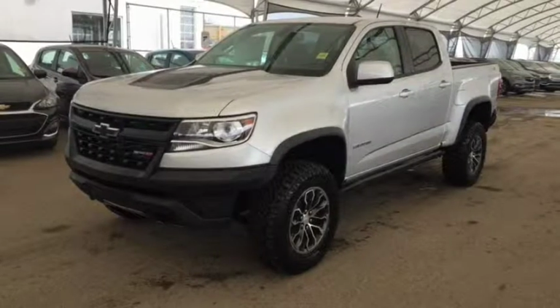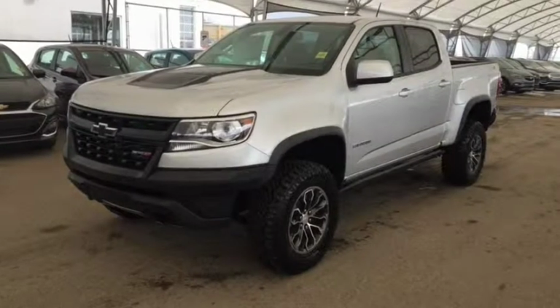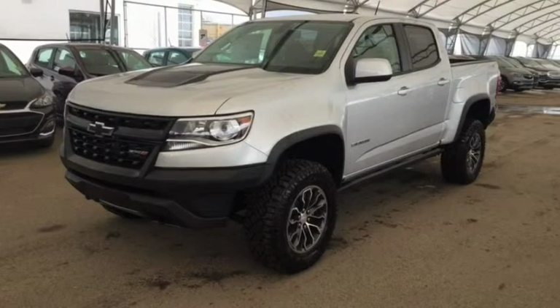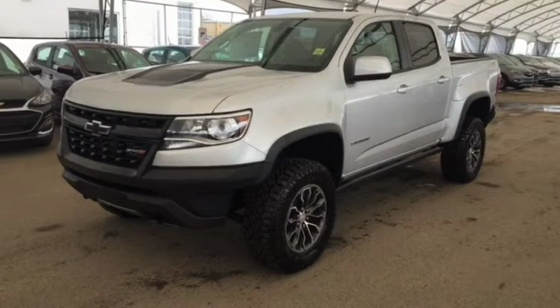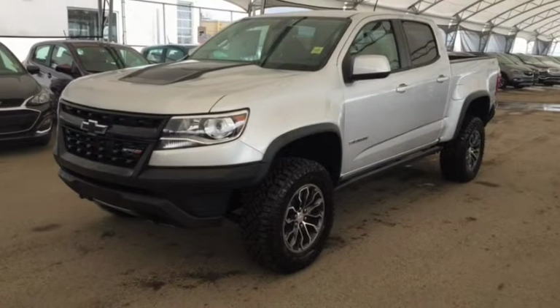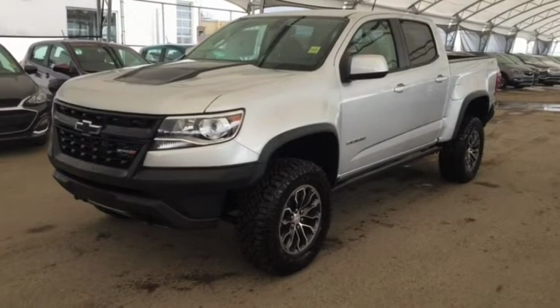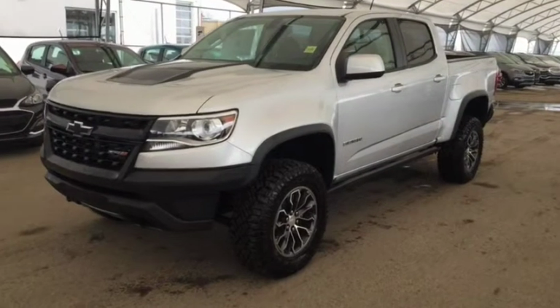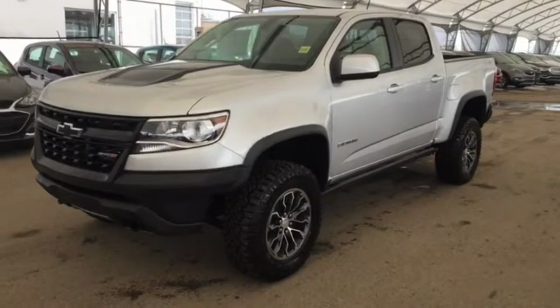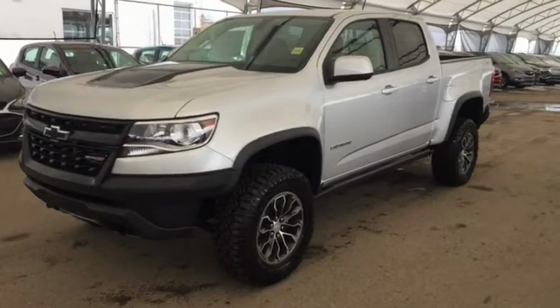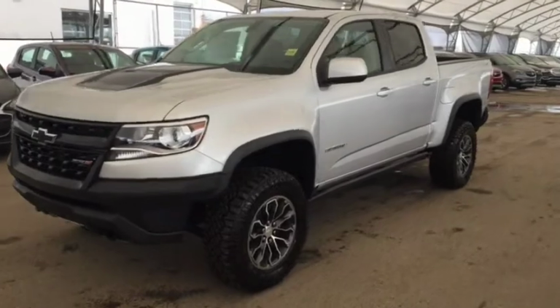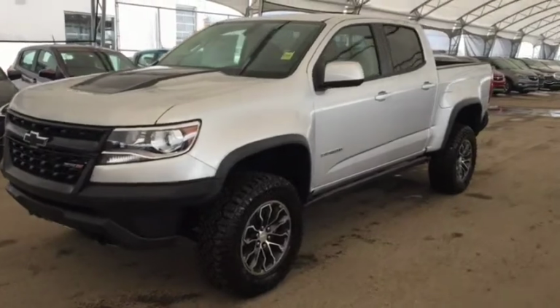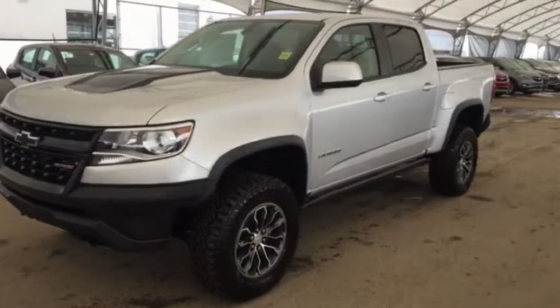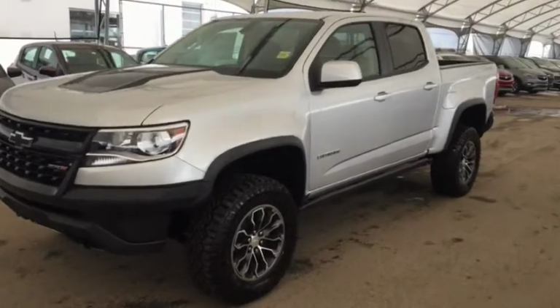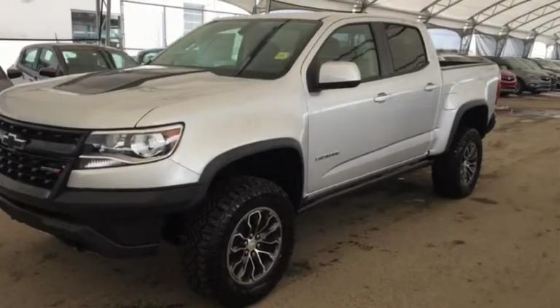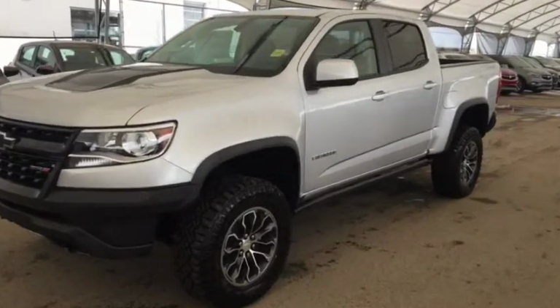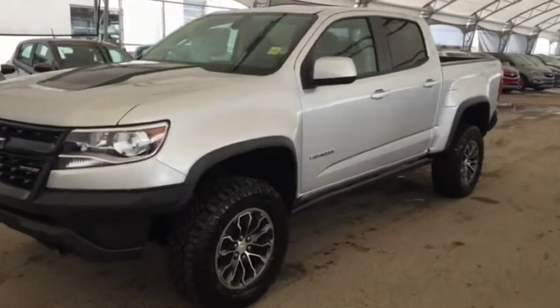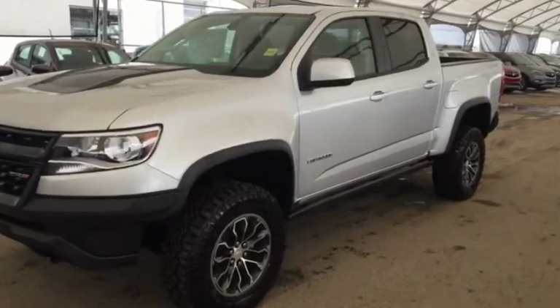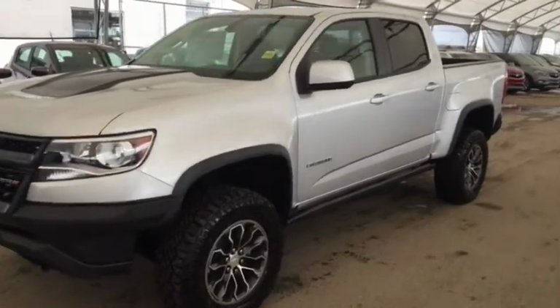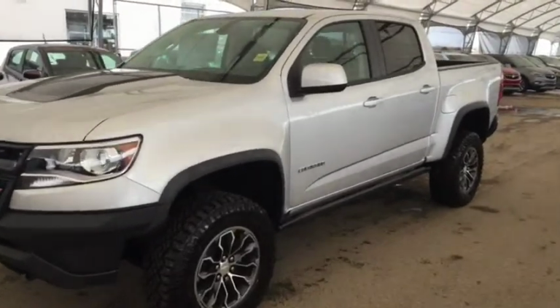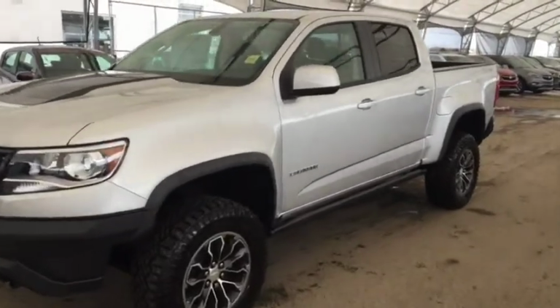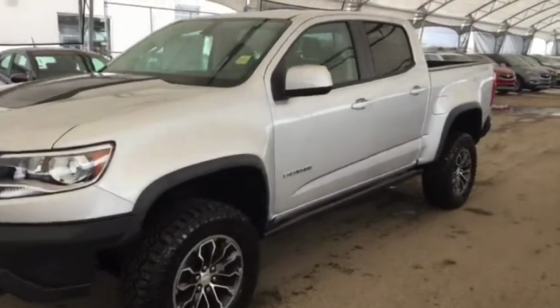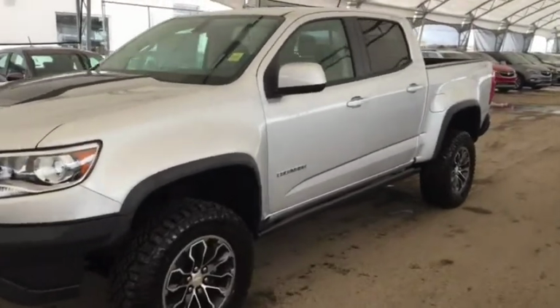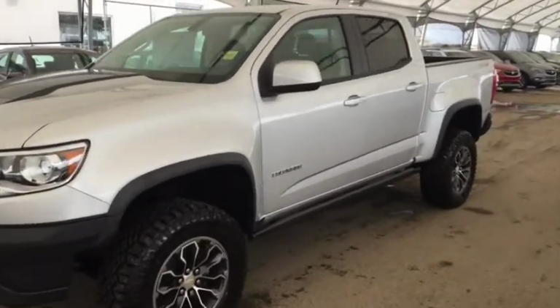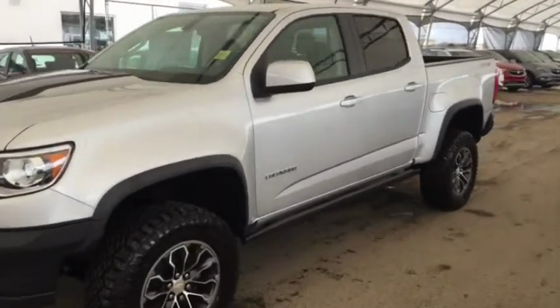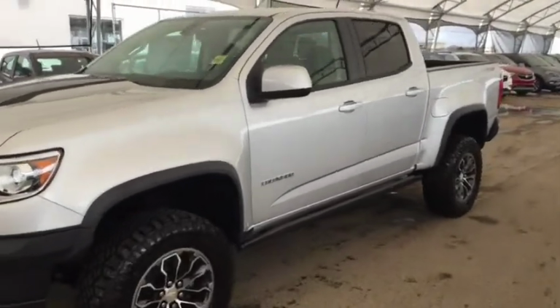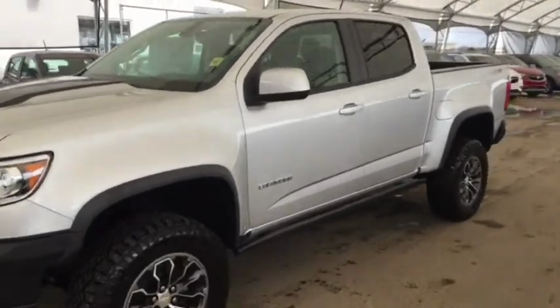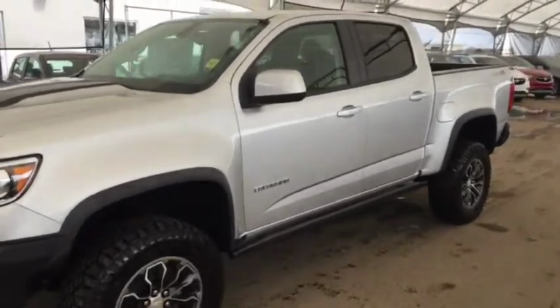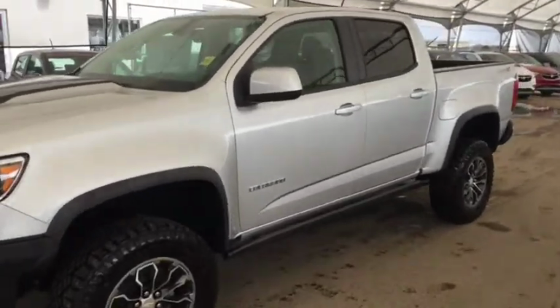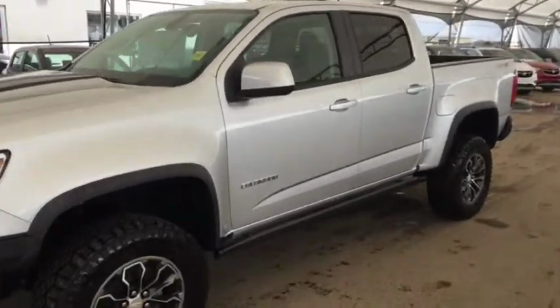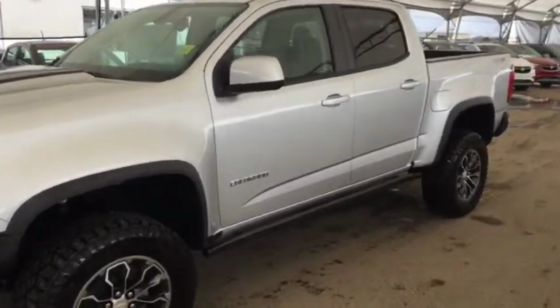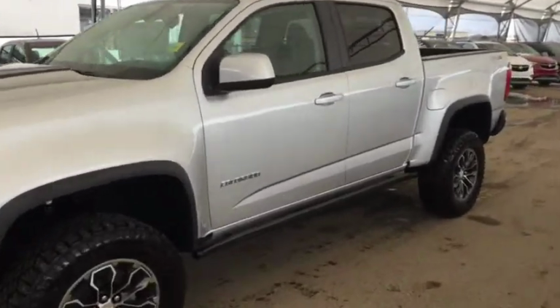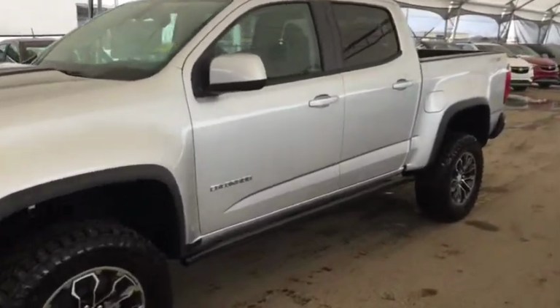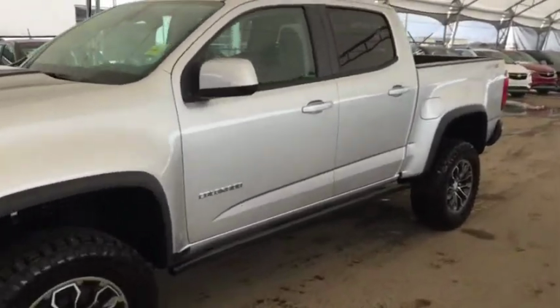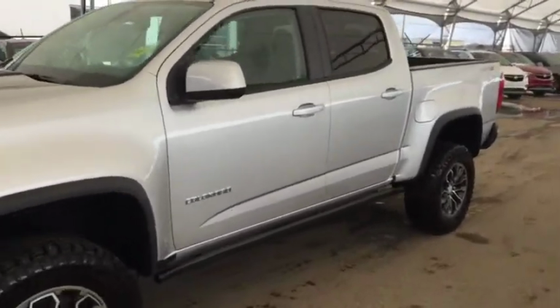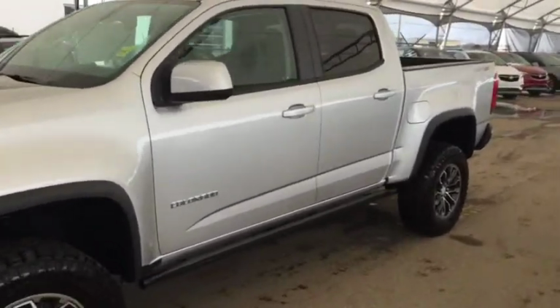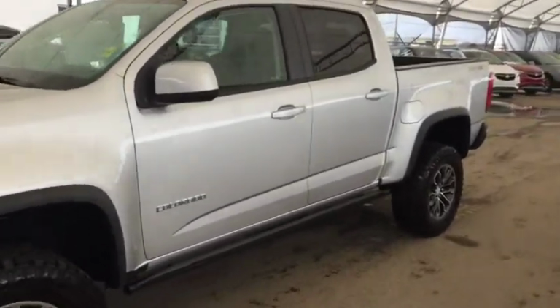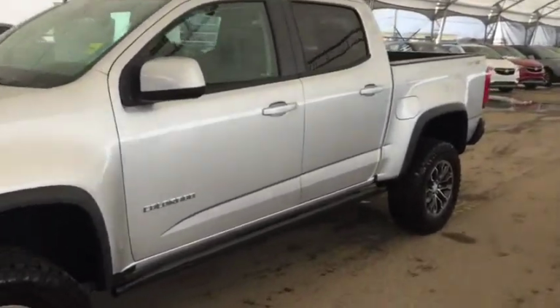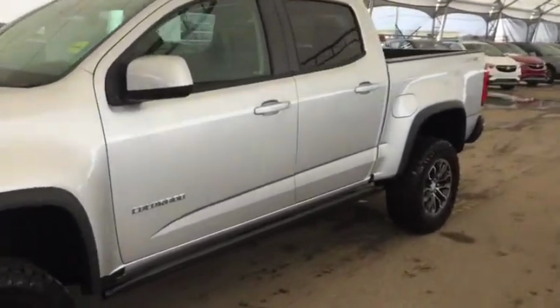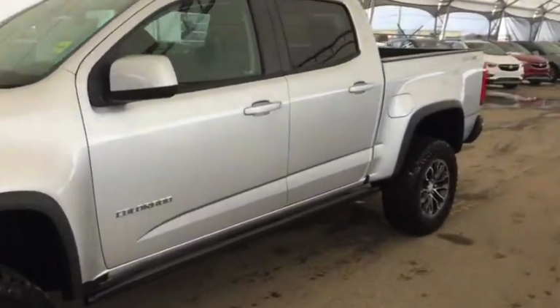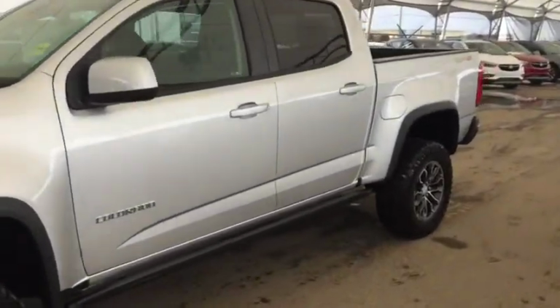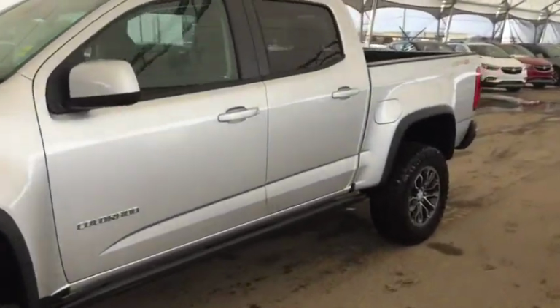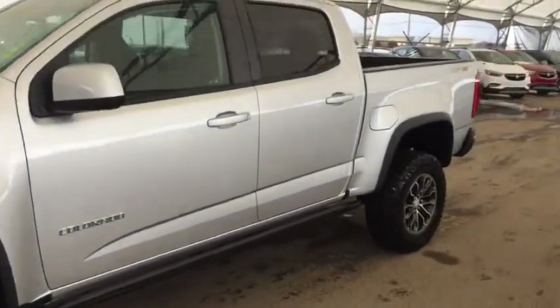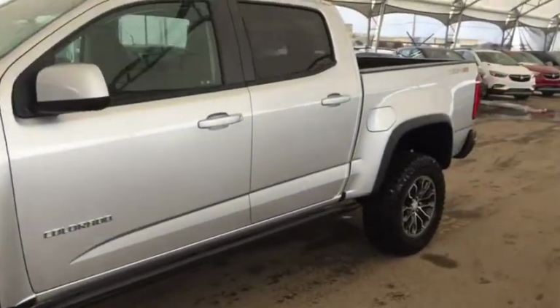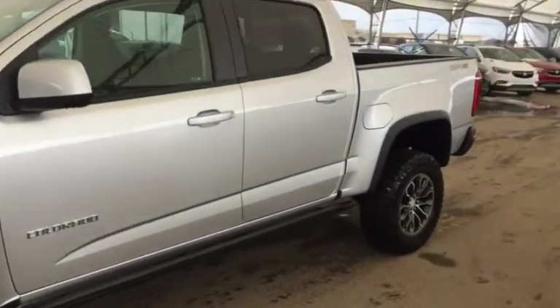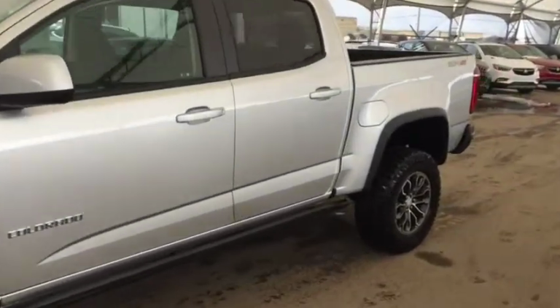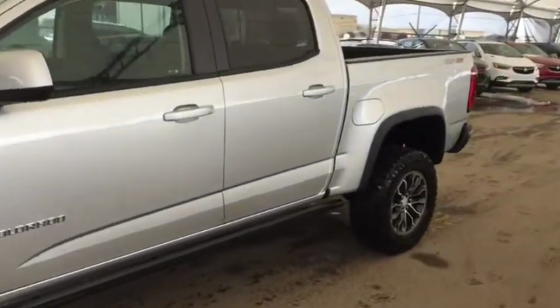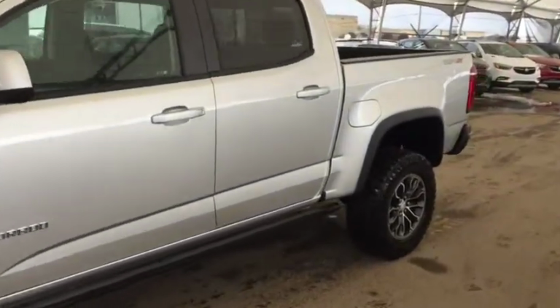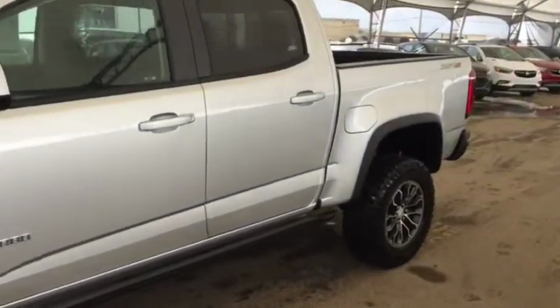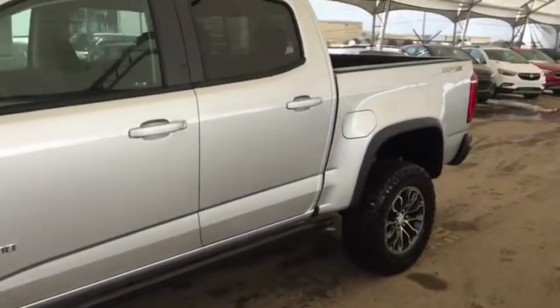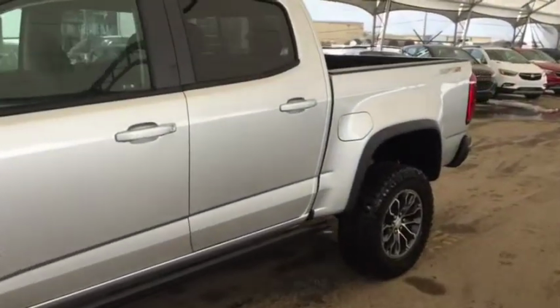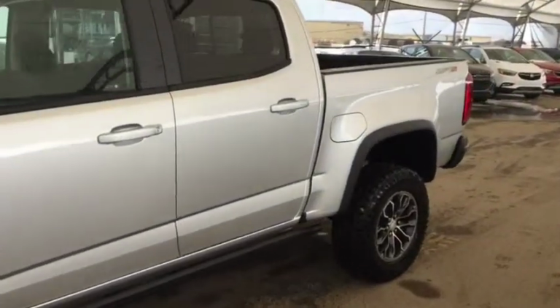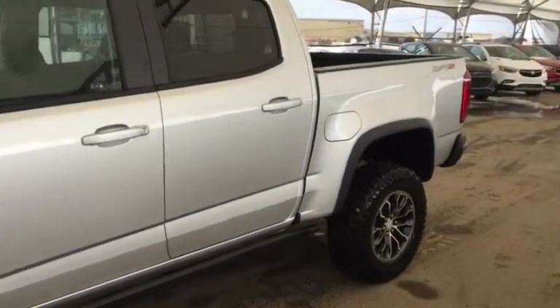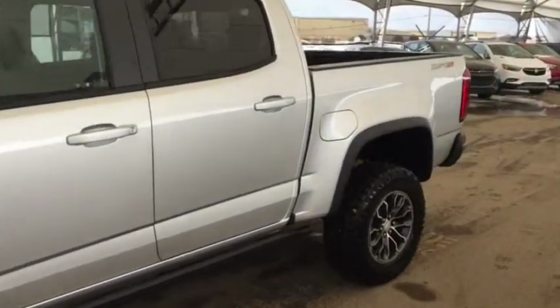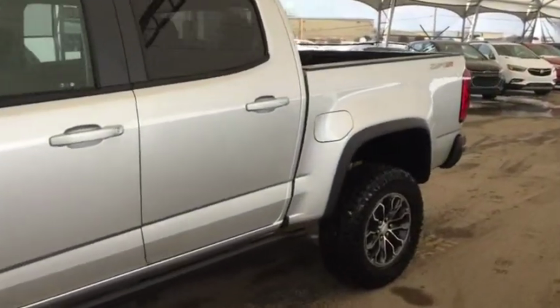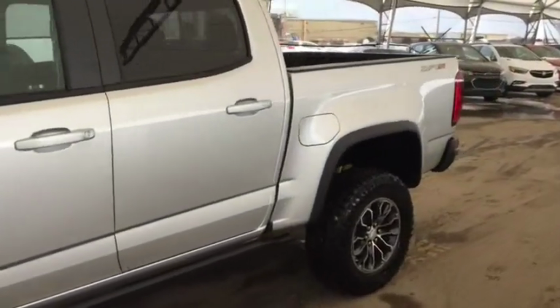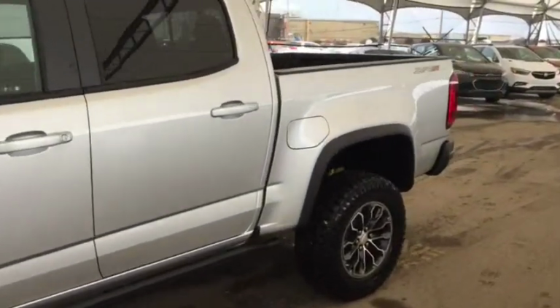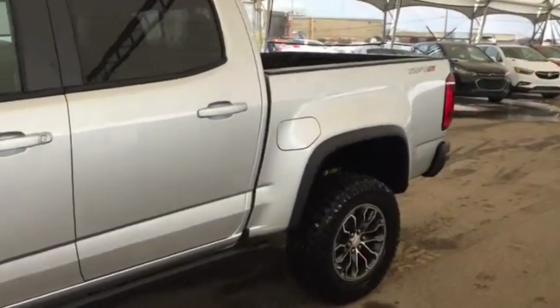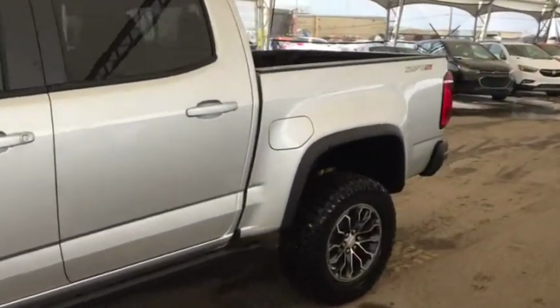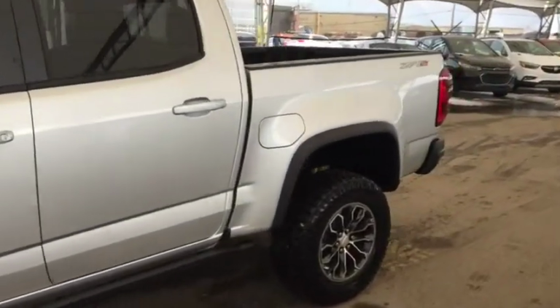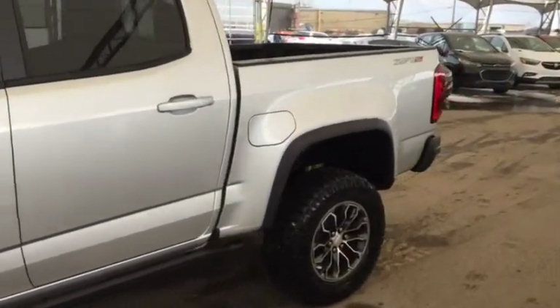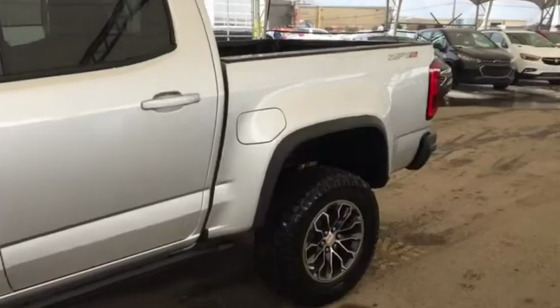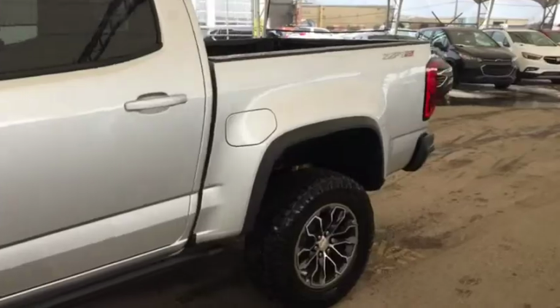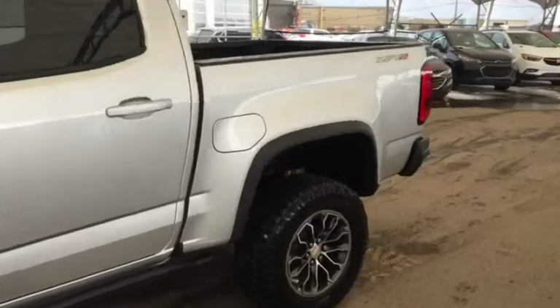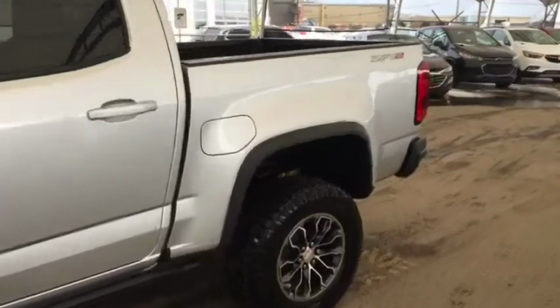Welcome to Davis Chevrolet. This is the 2019 Chevrolet Colorado ZR2 in the color silver.